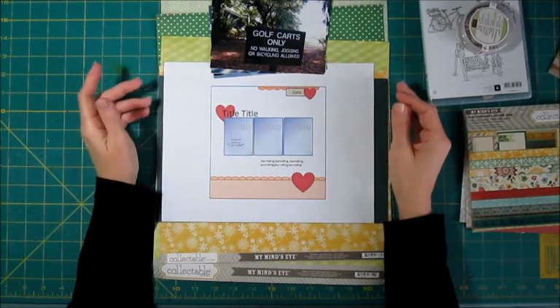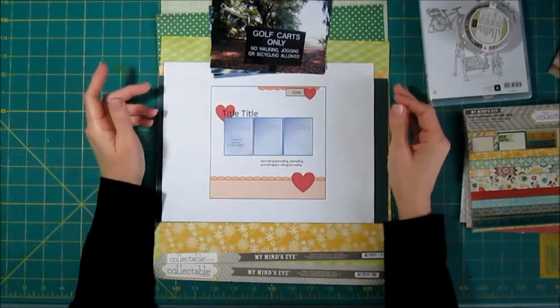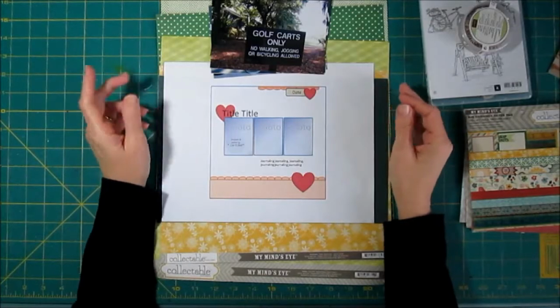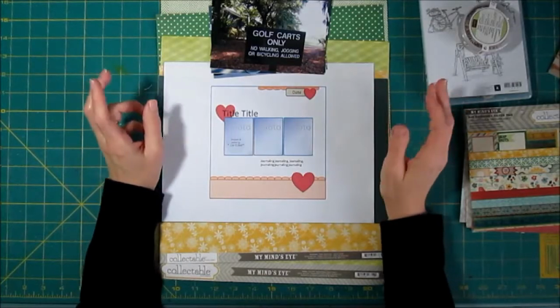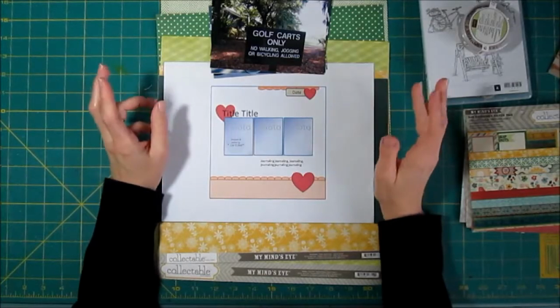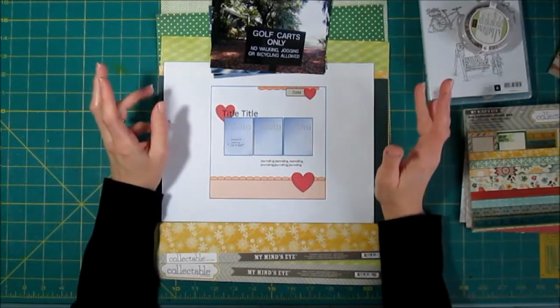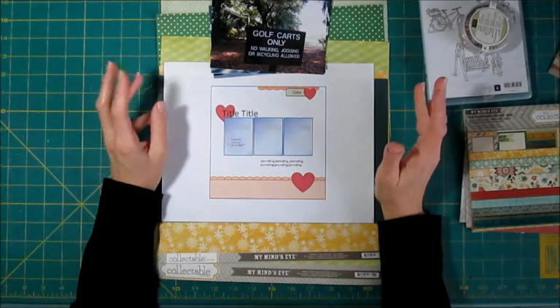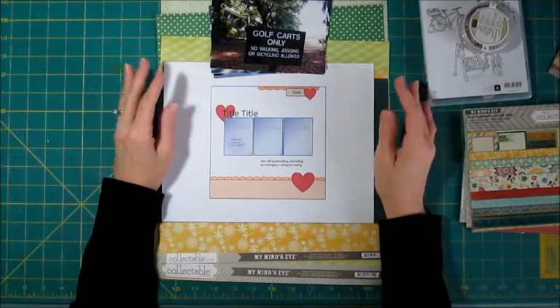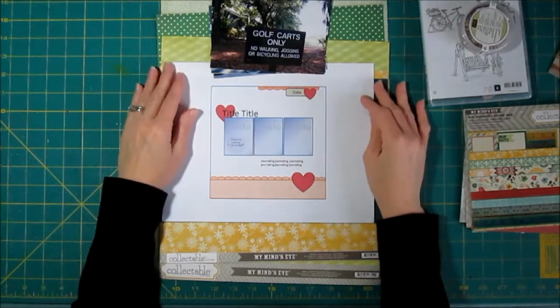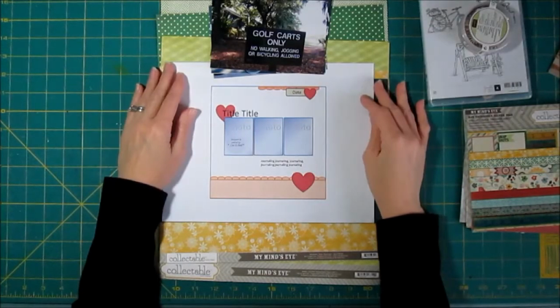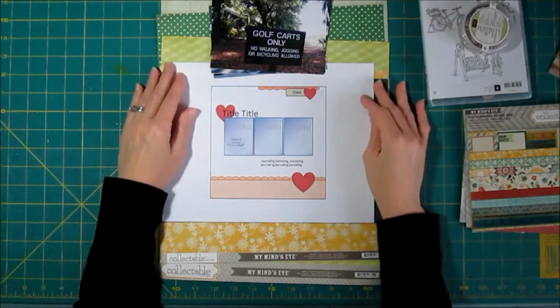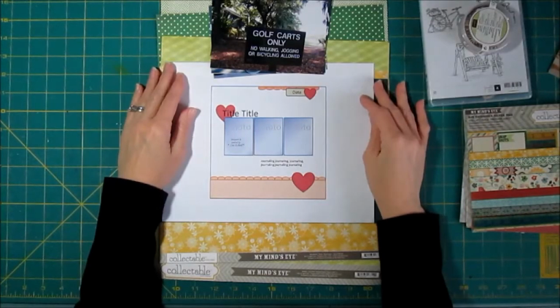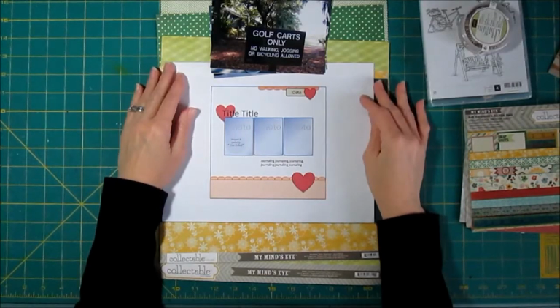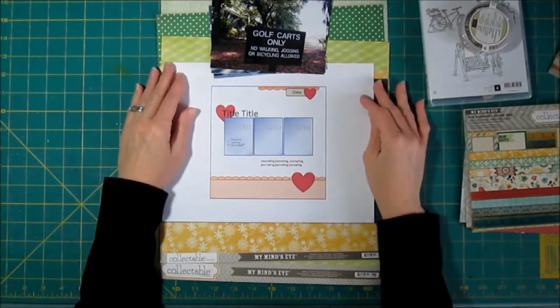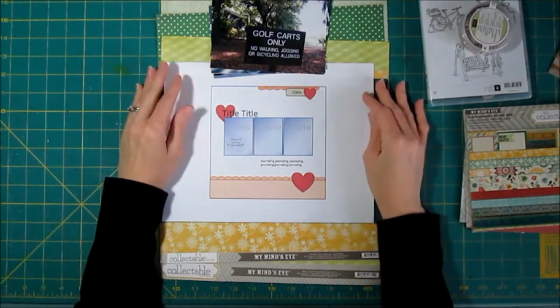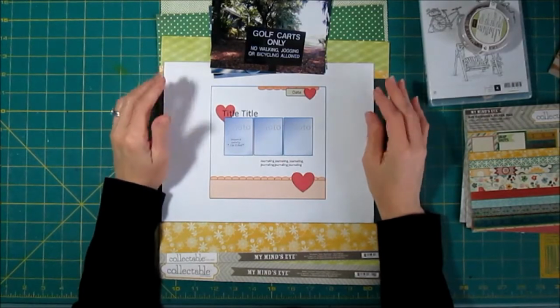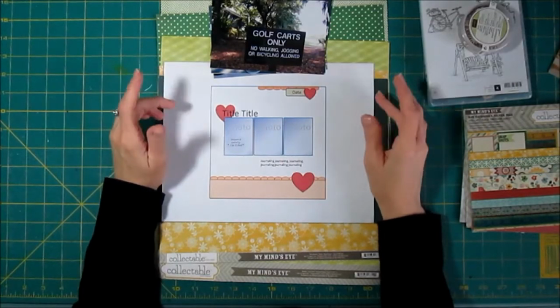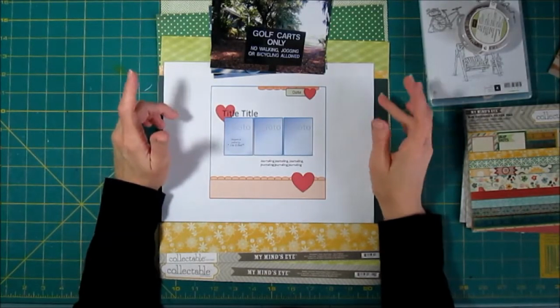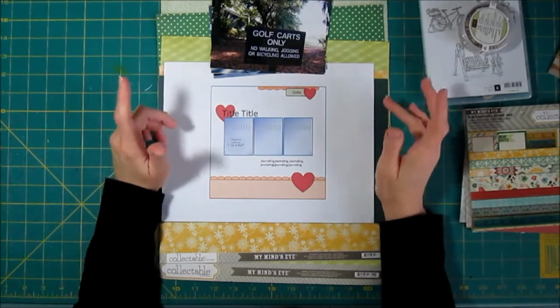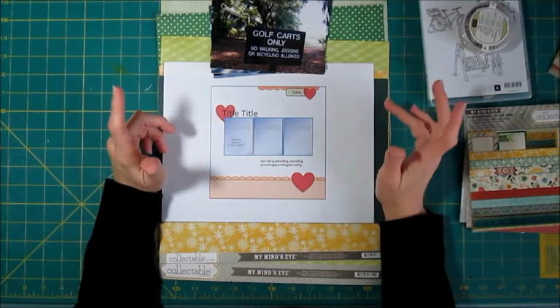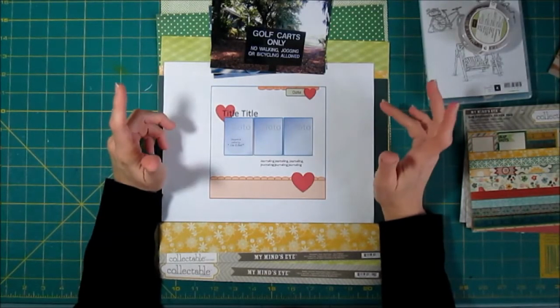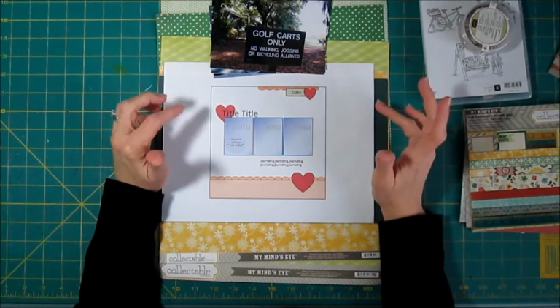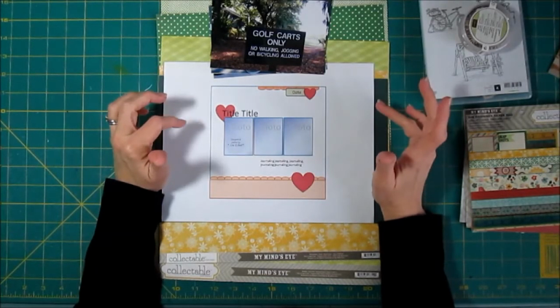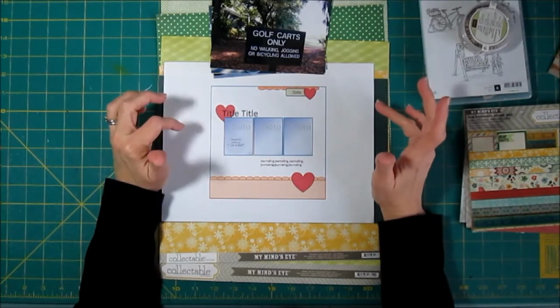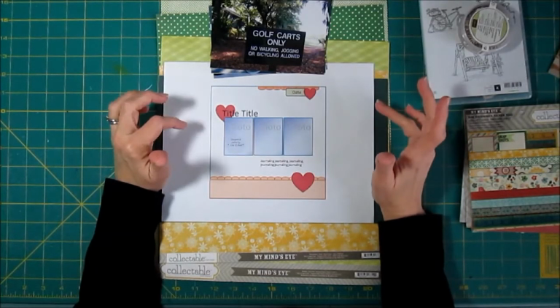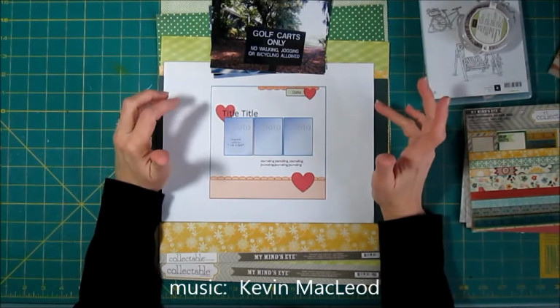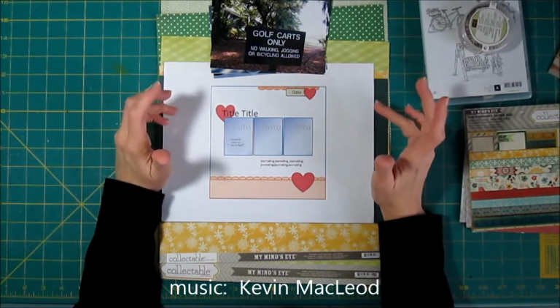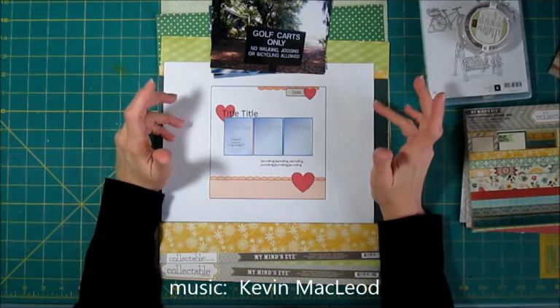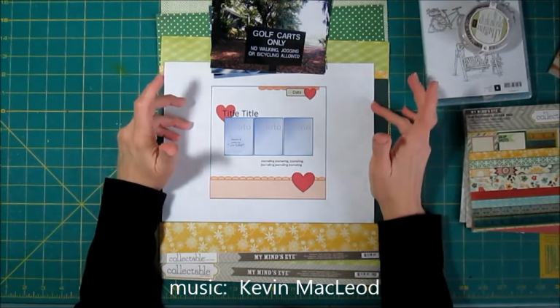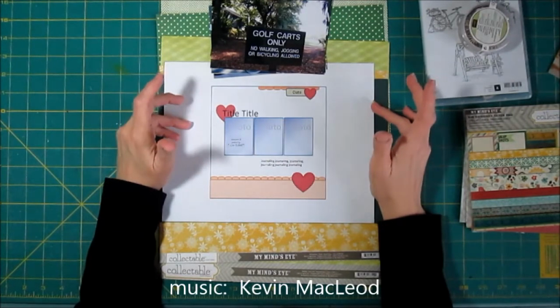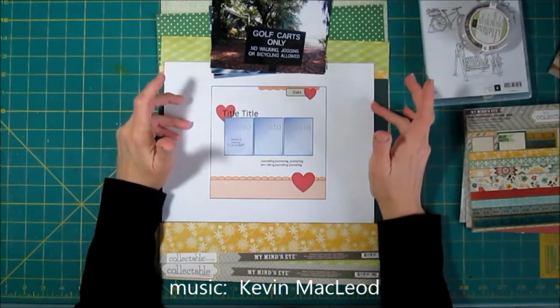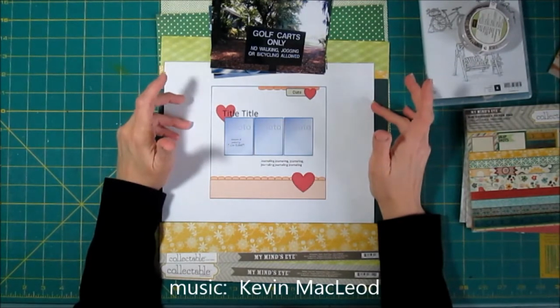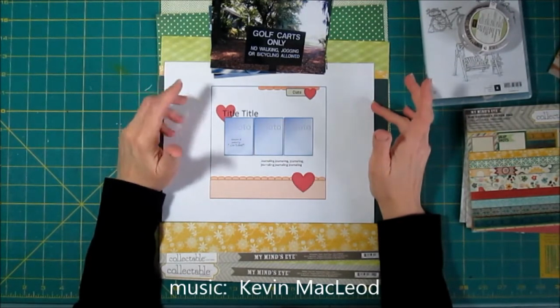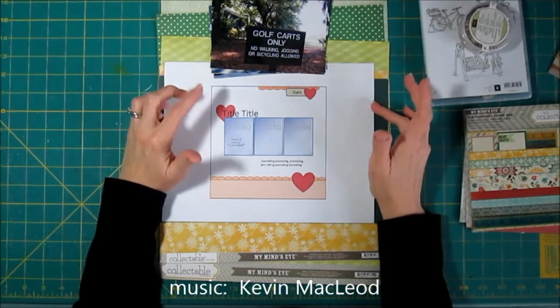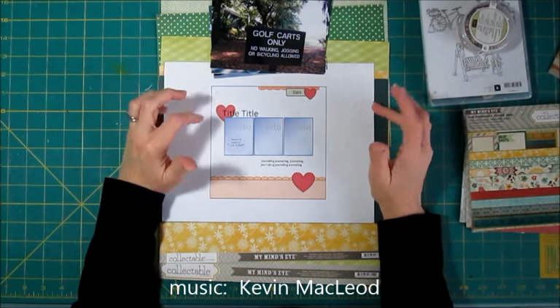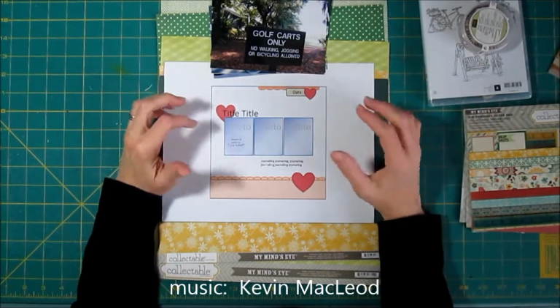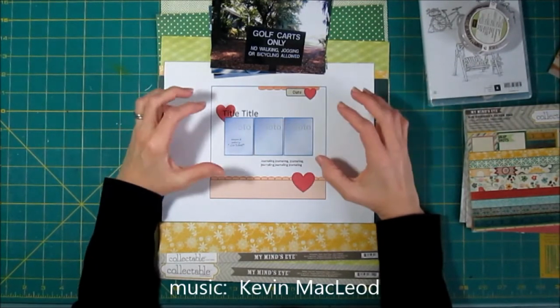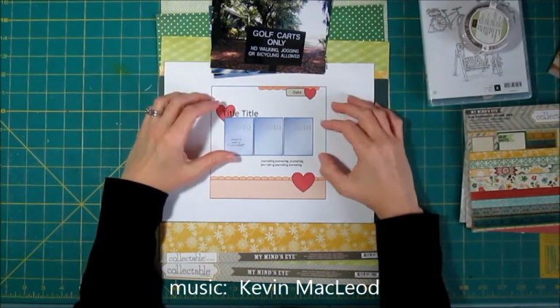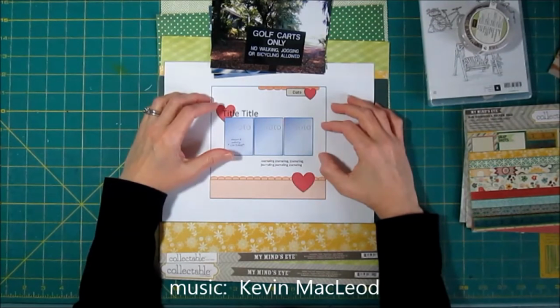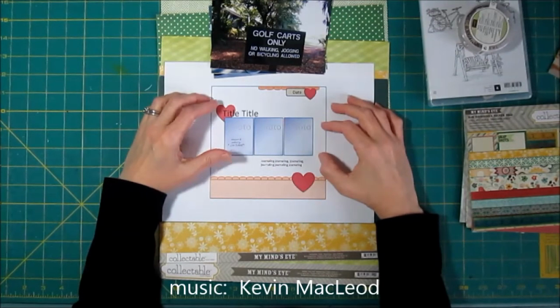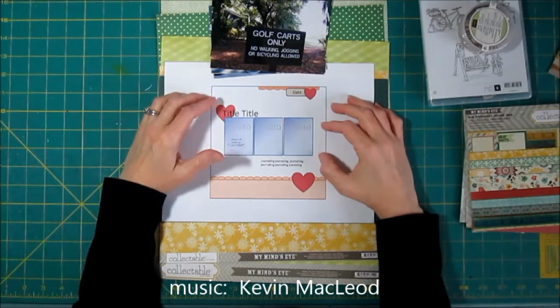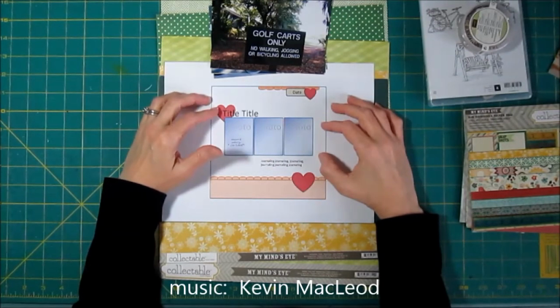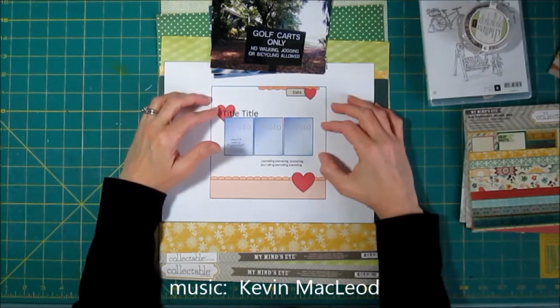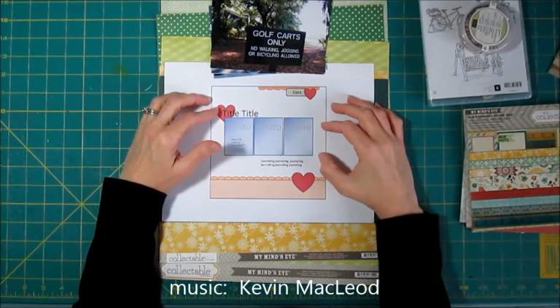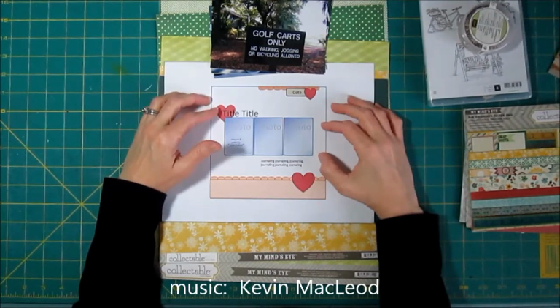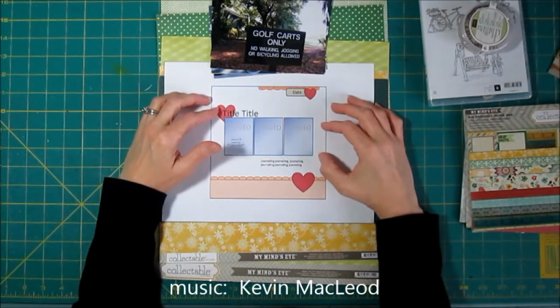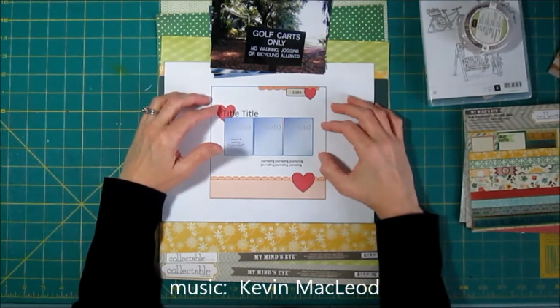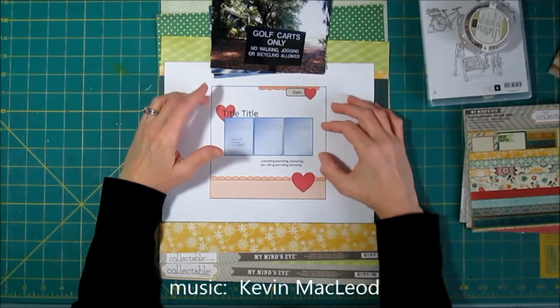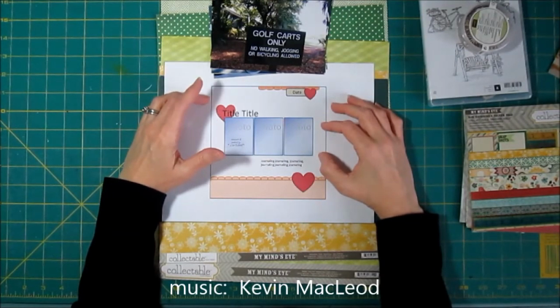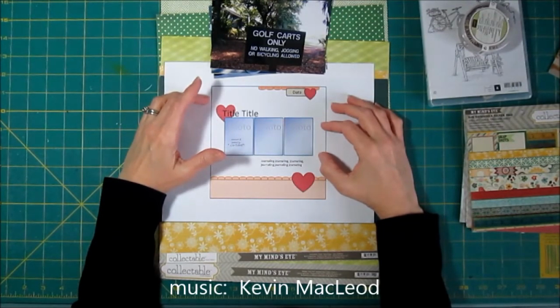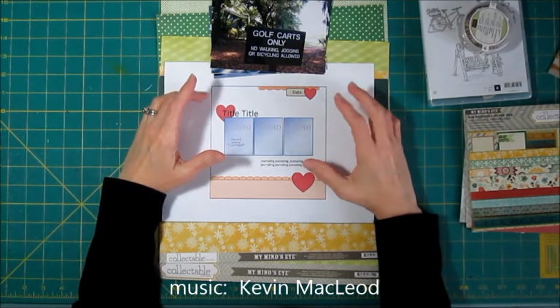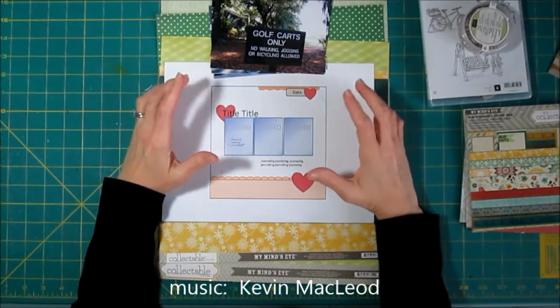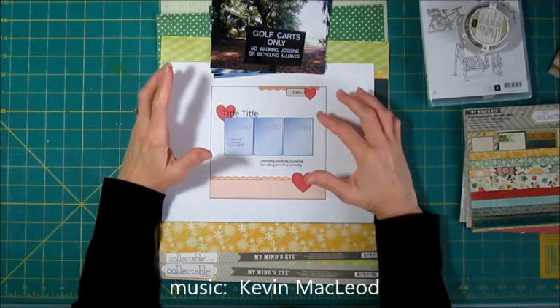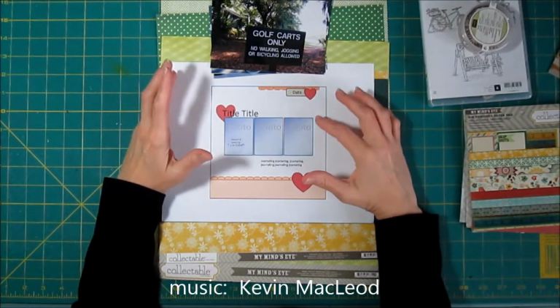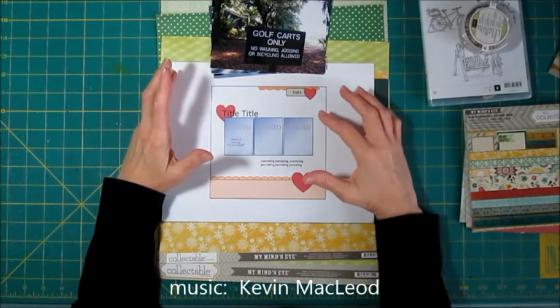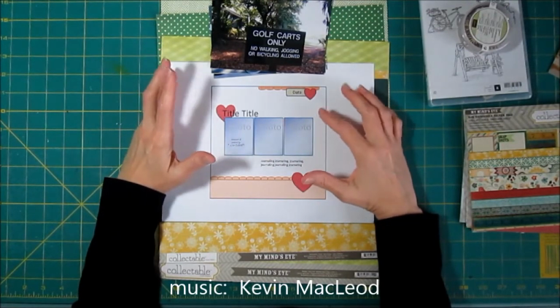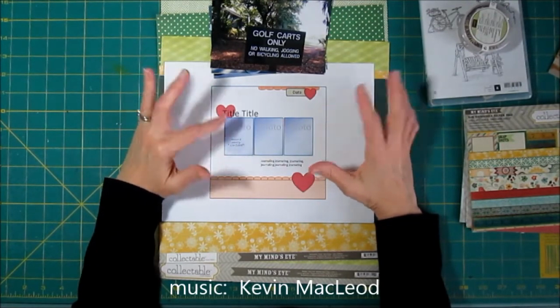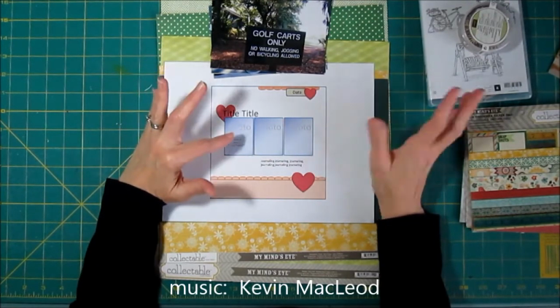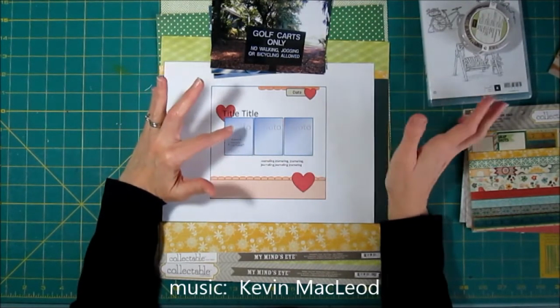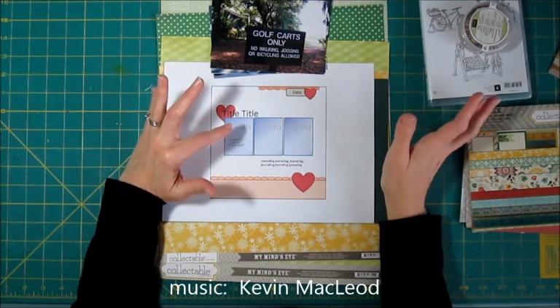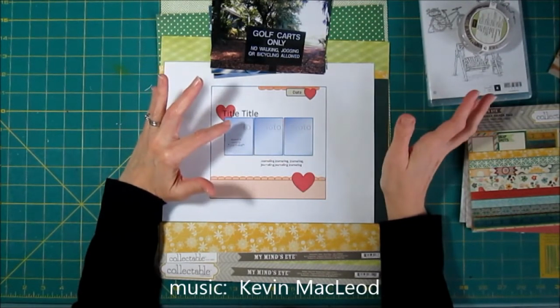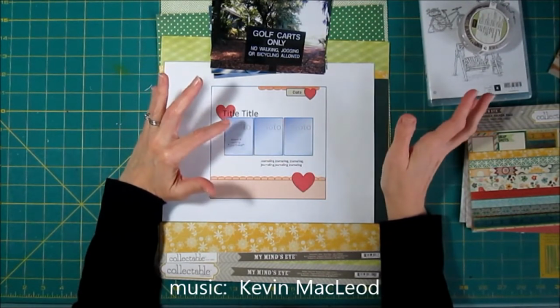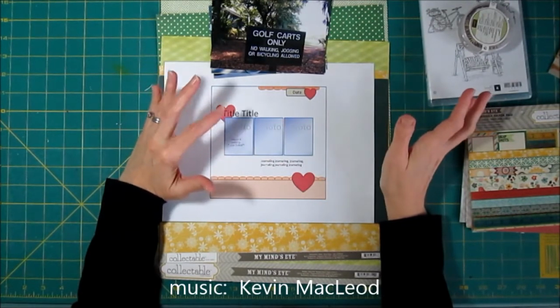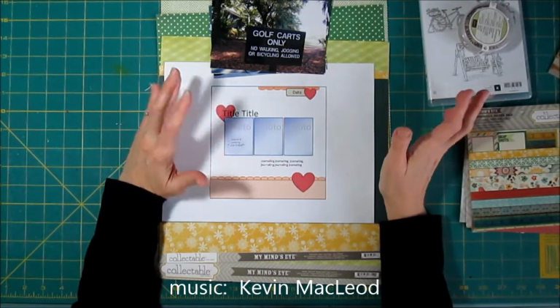Hi, it's Lisa. I'm back with the fourth and last in the series where I'm using the same sketch for four different layouts.